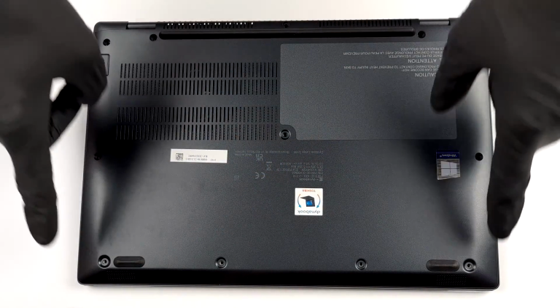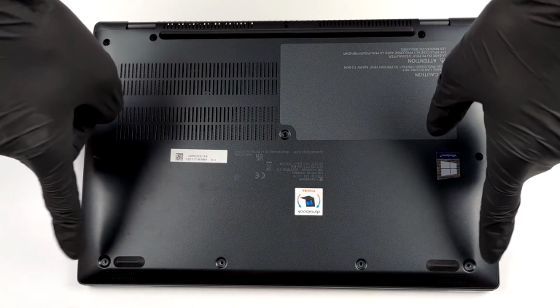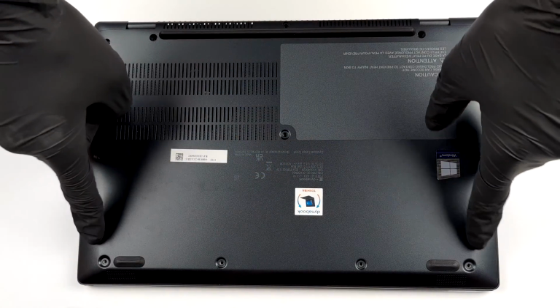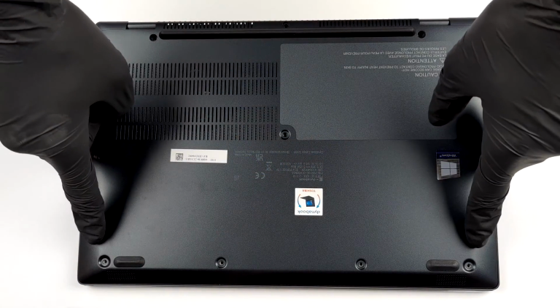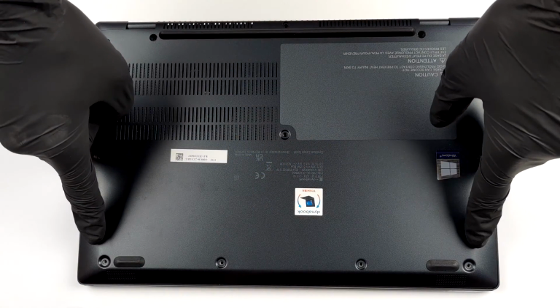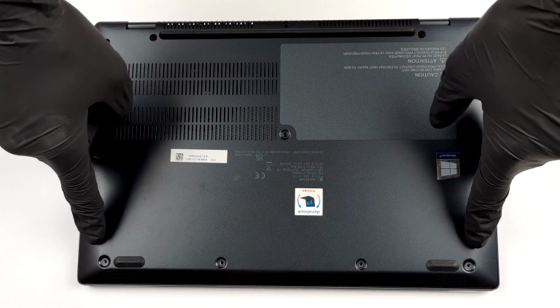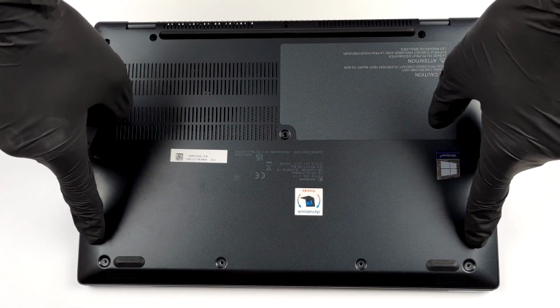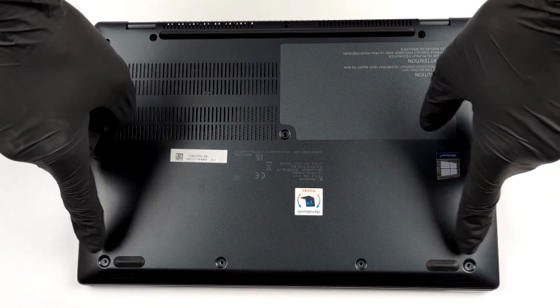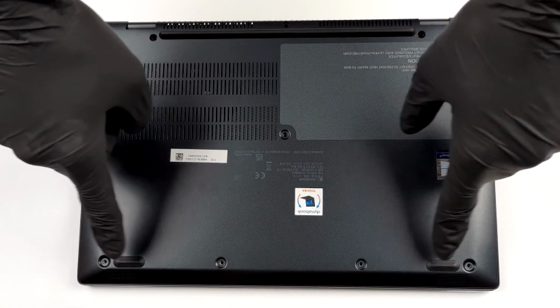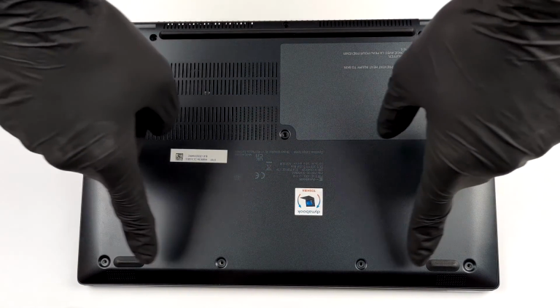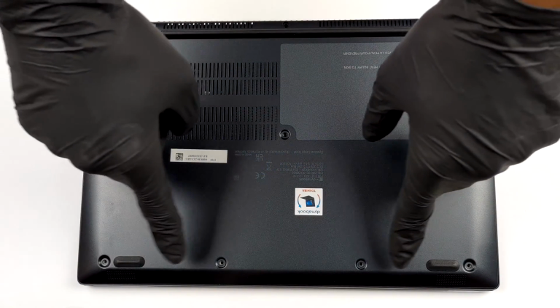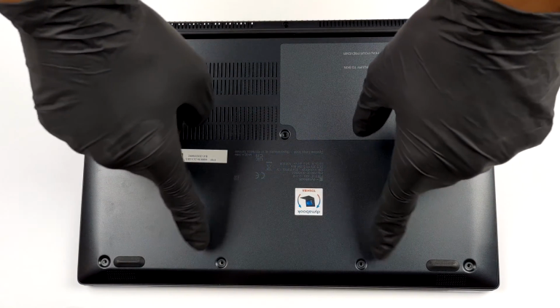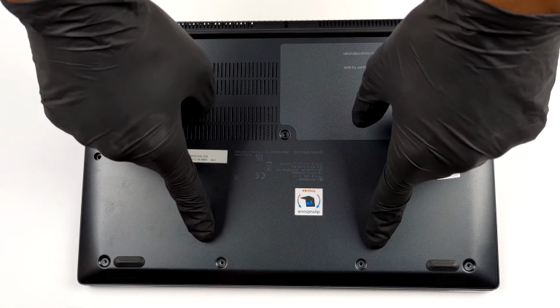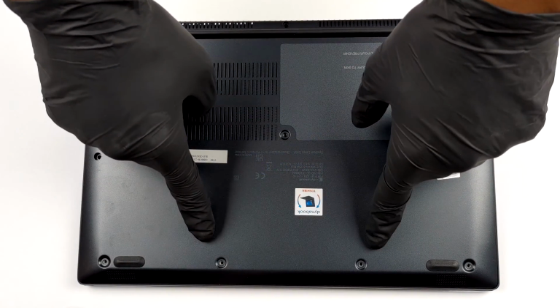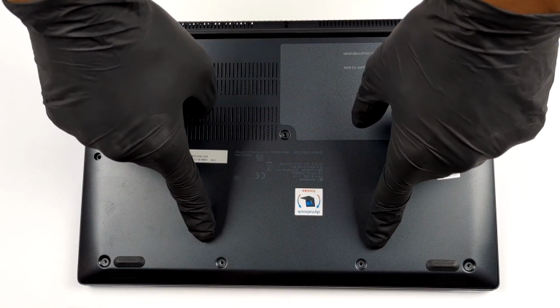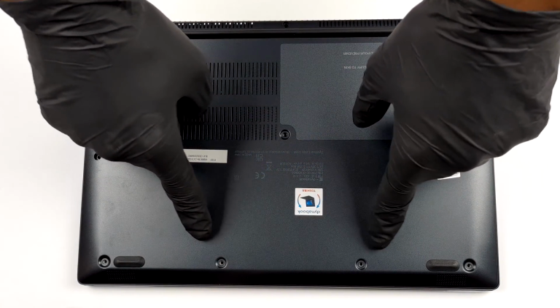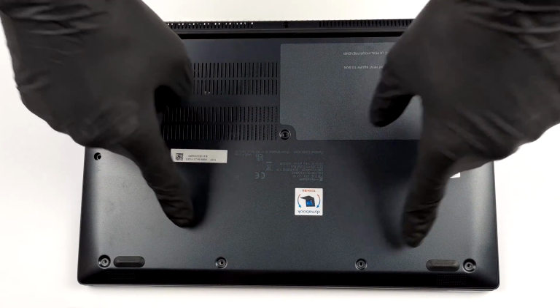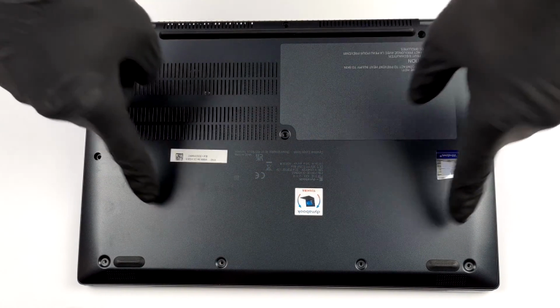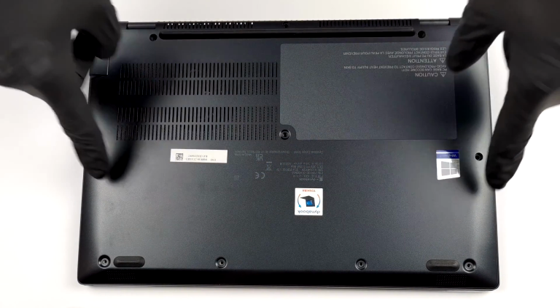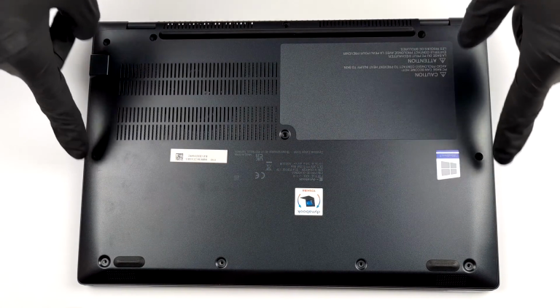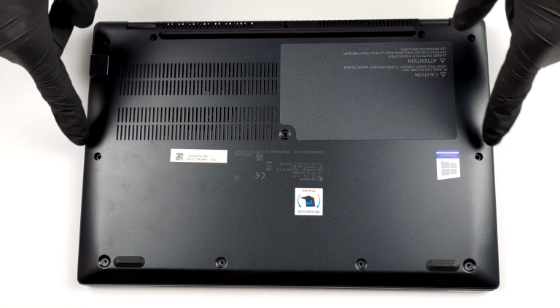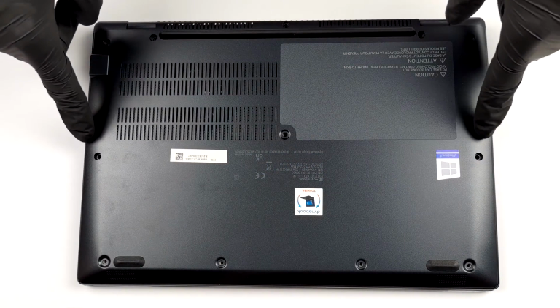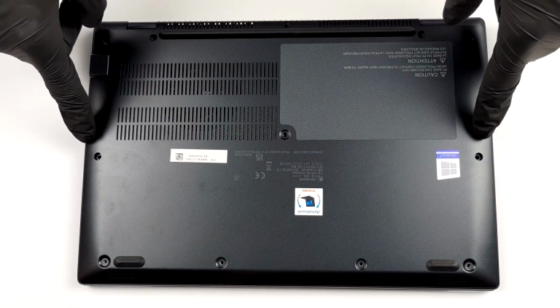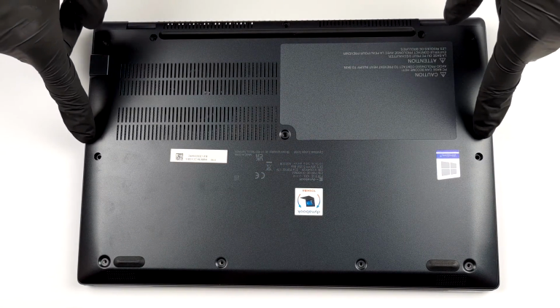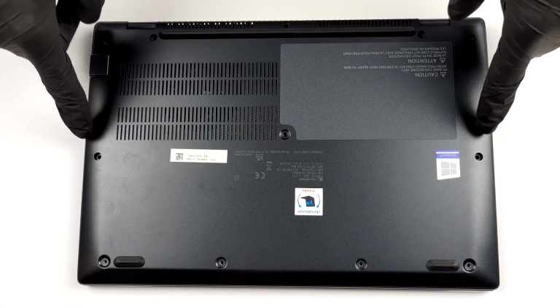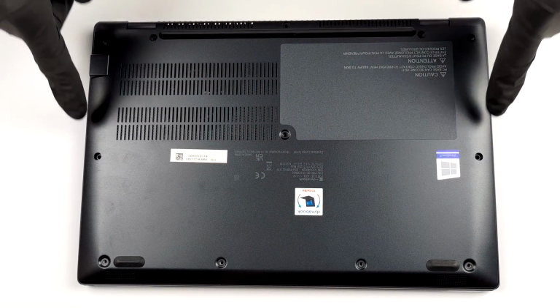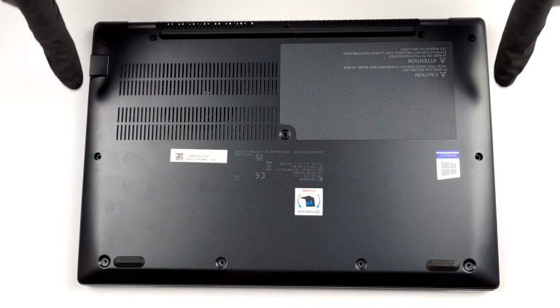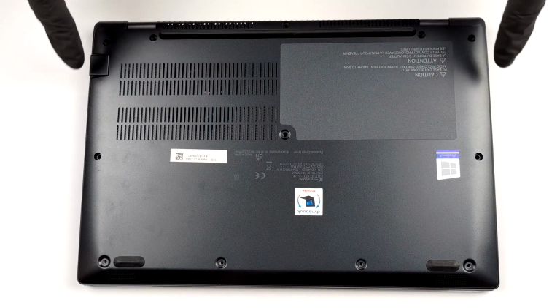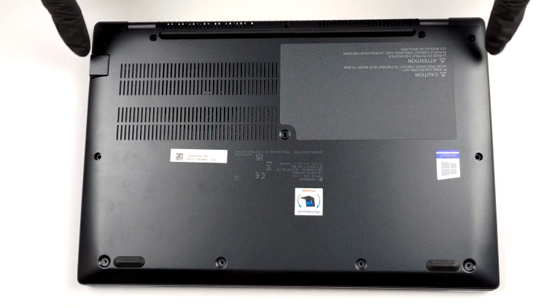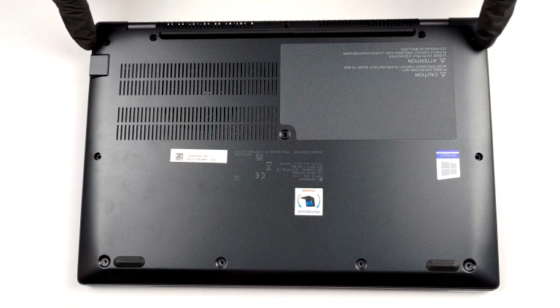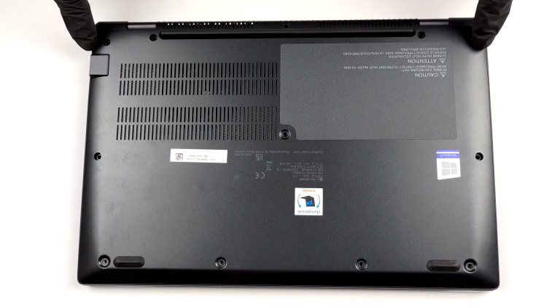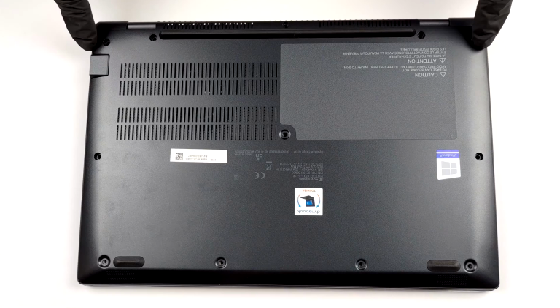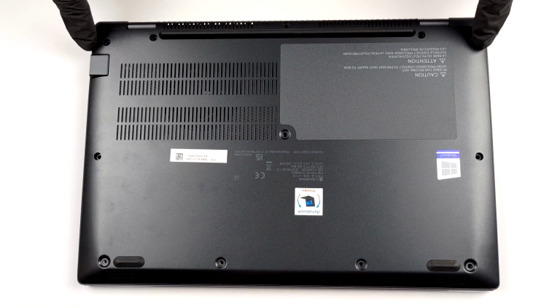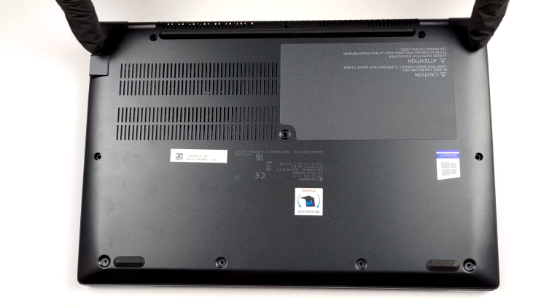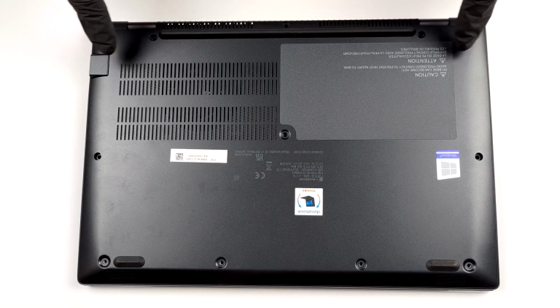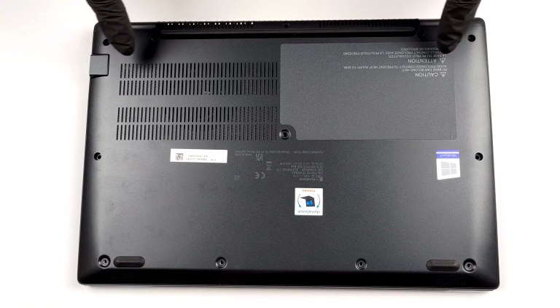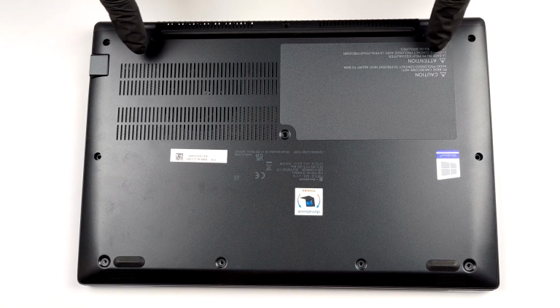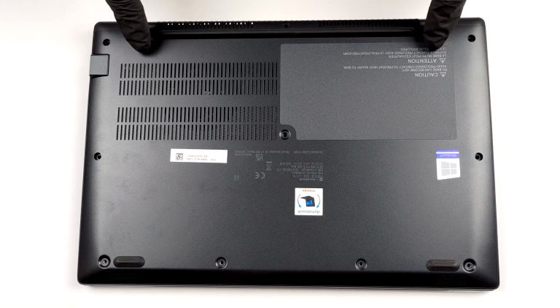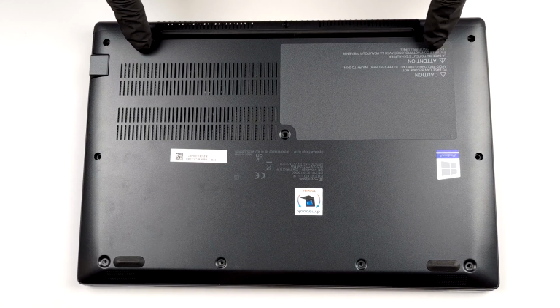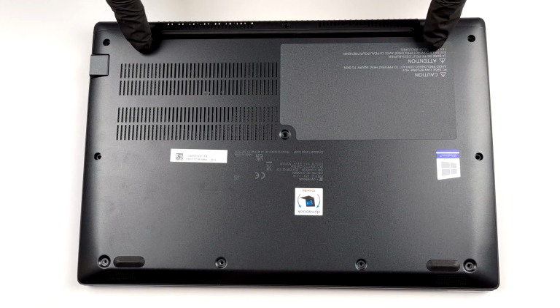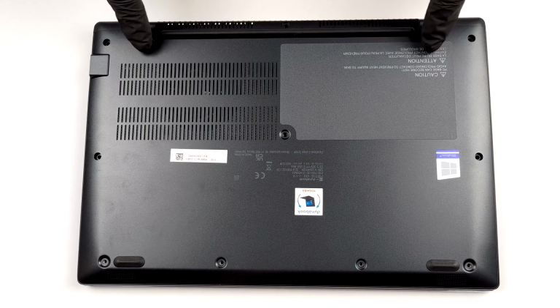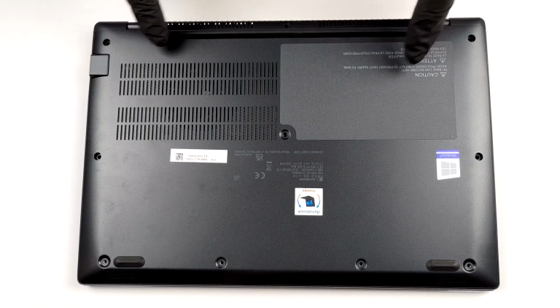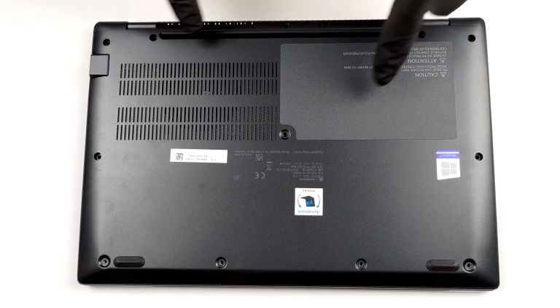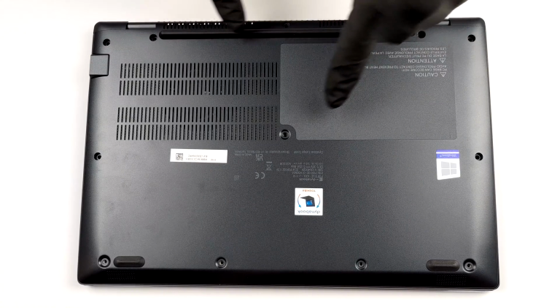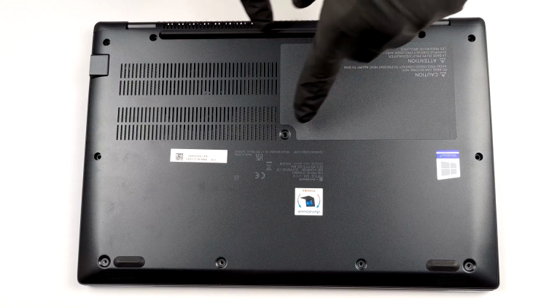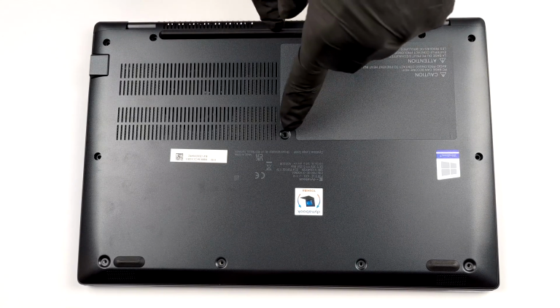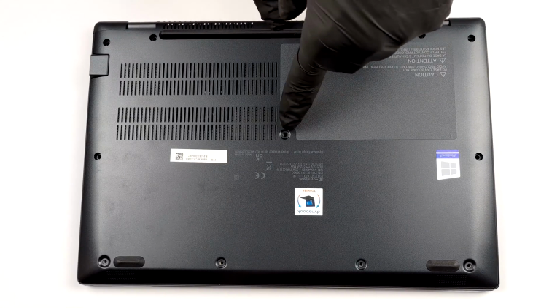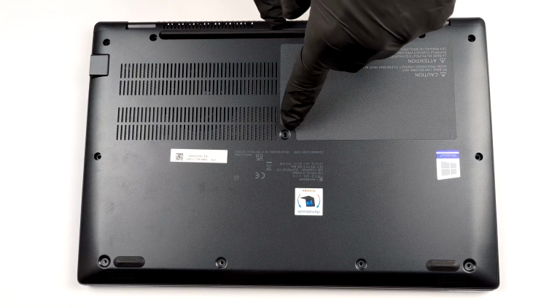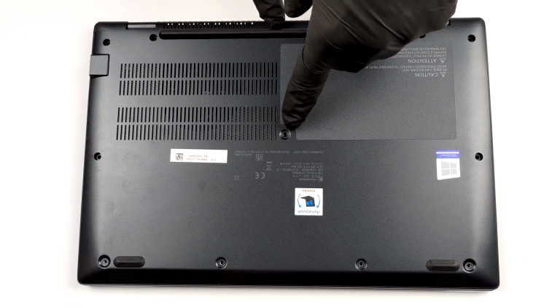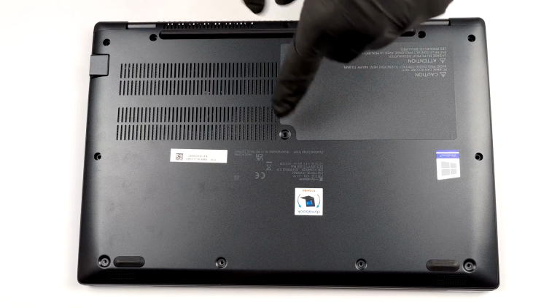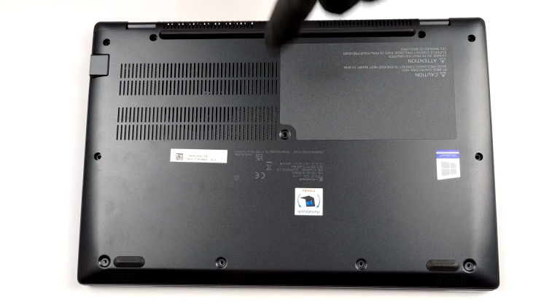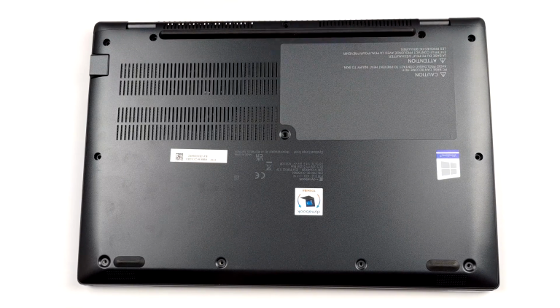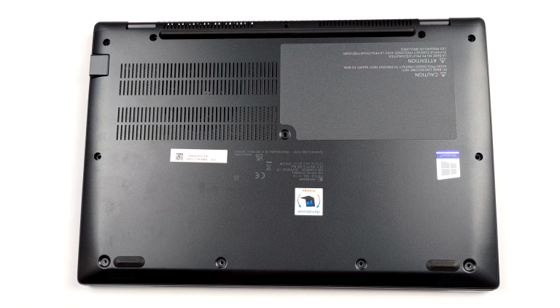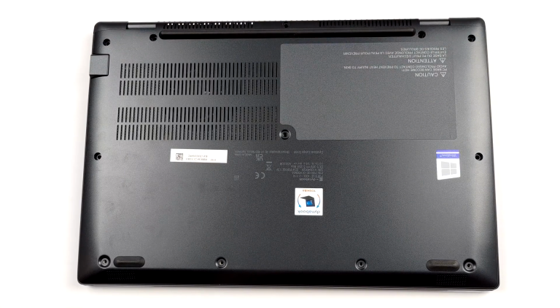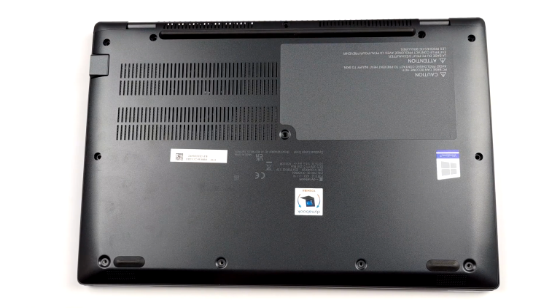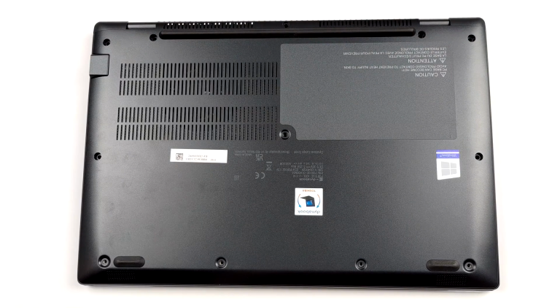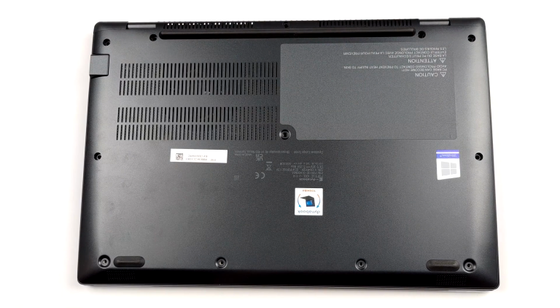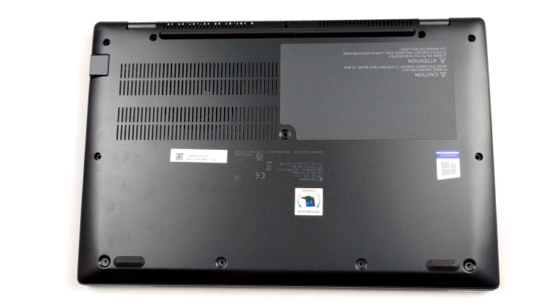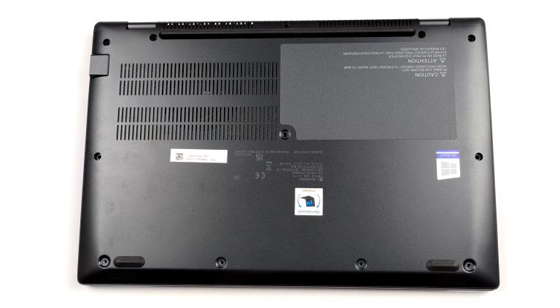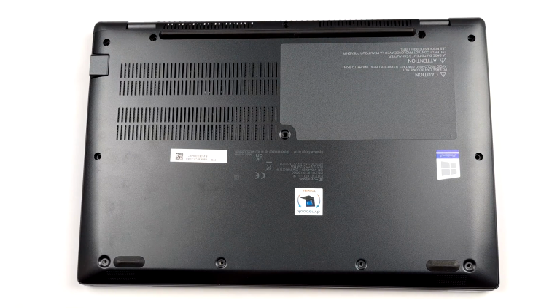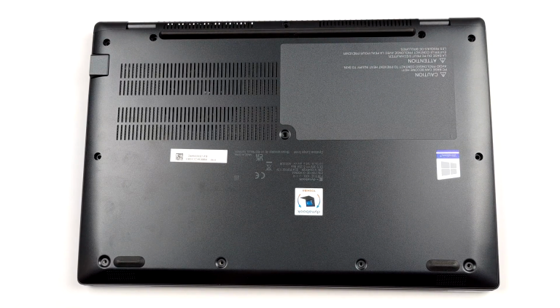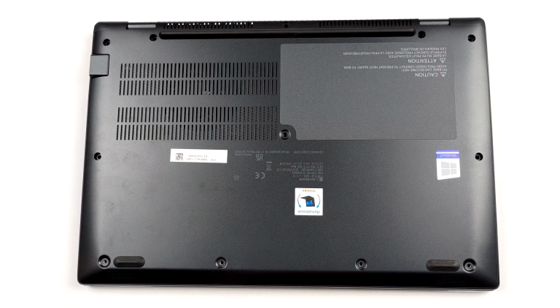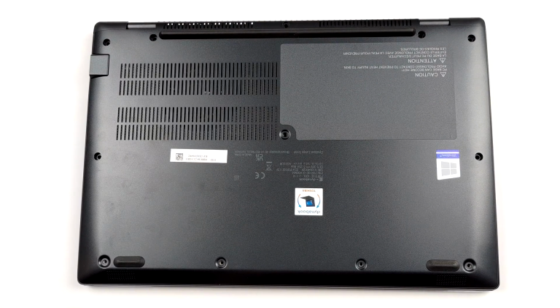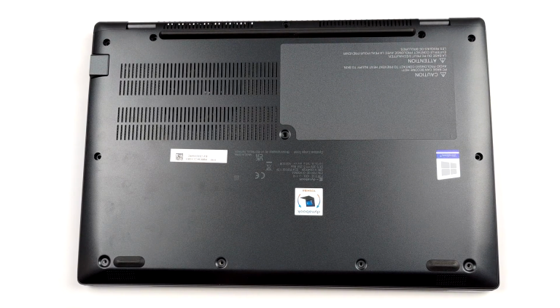Hello, this is Laptop Media, and today we will show you how to open the DynaBook Portage X30LJ and what's inside of it.